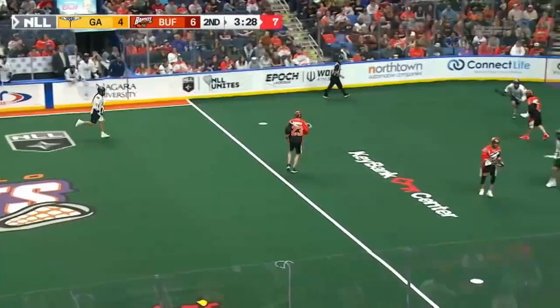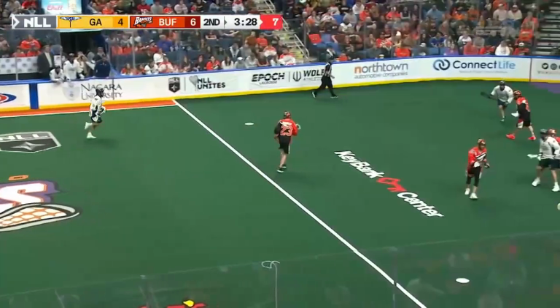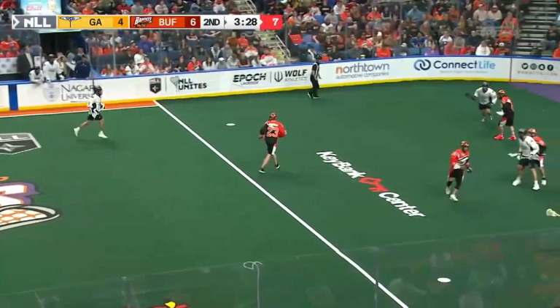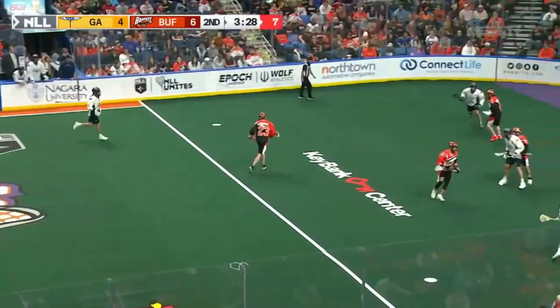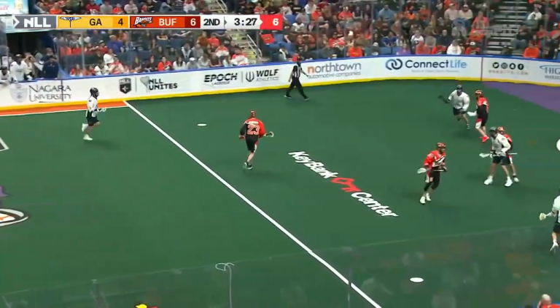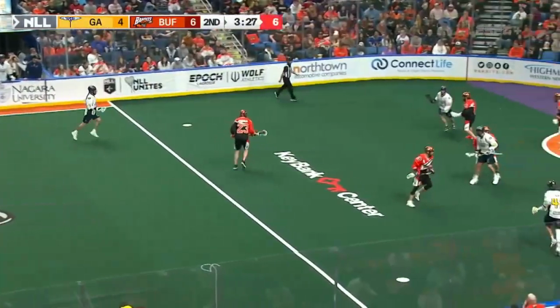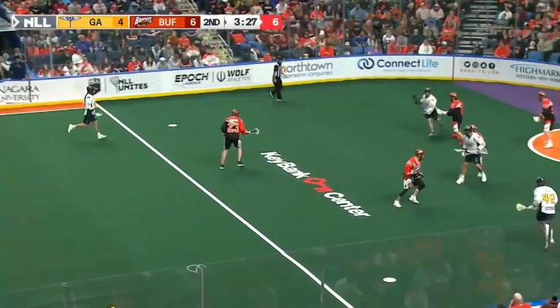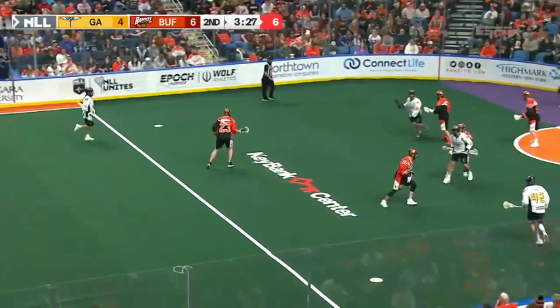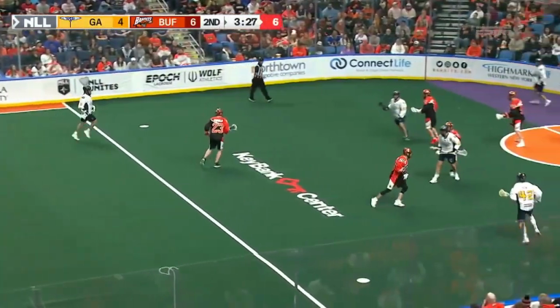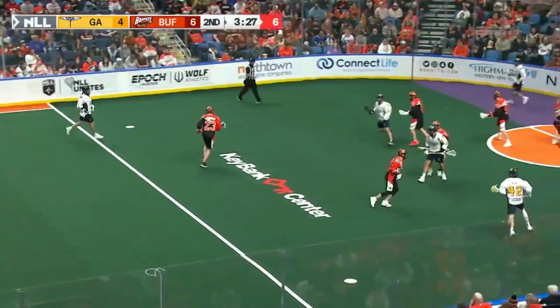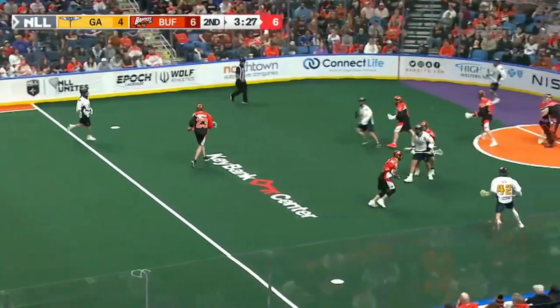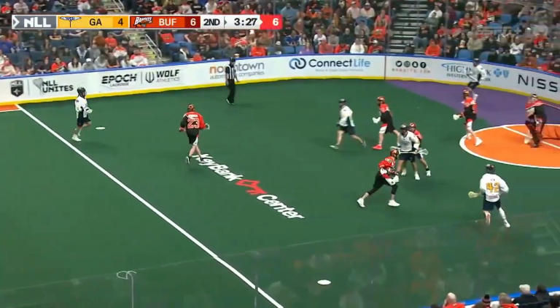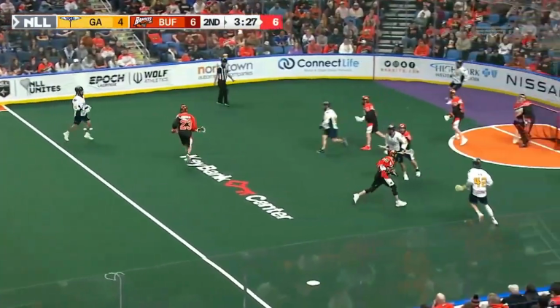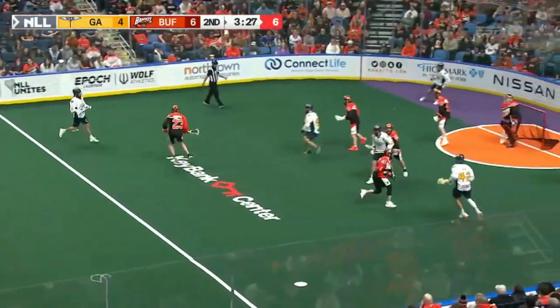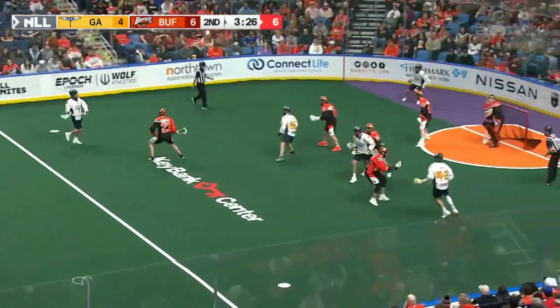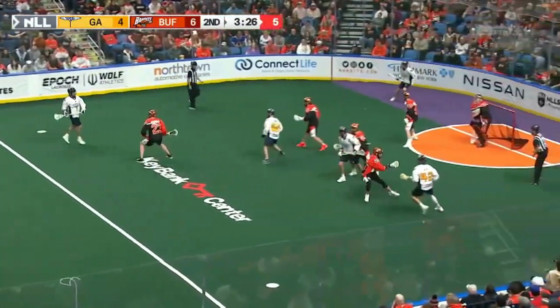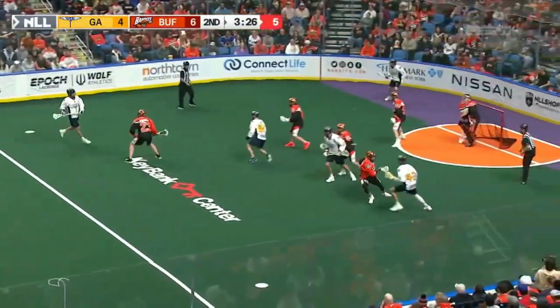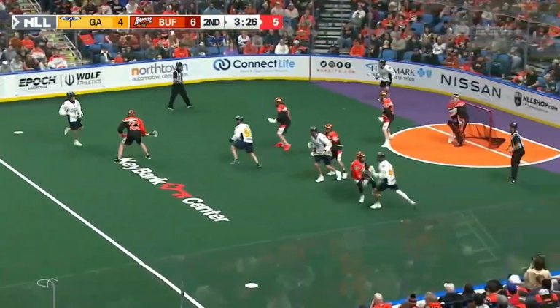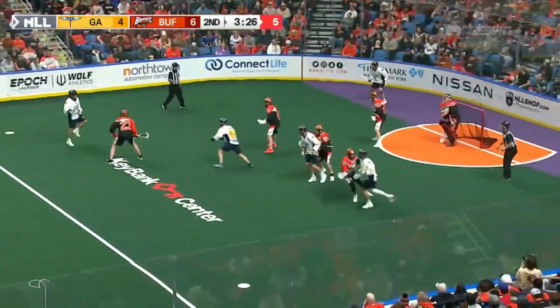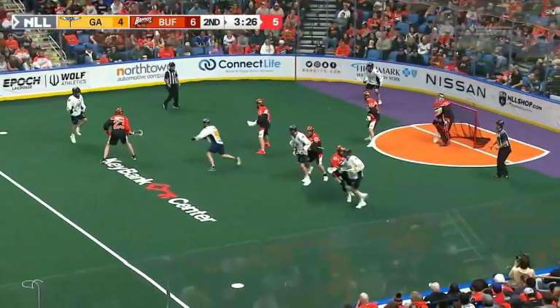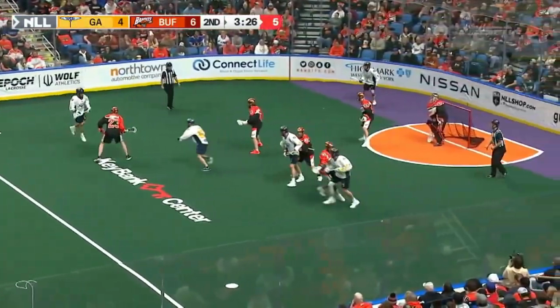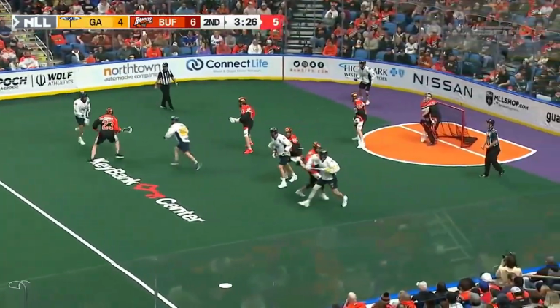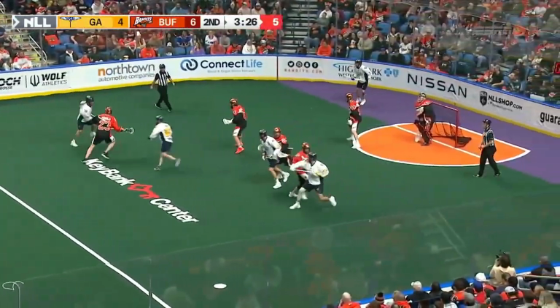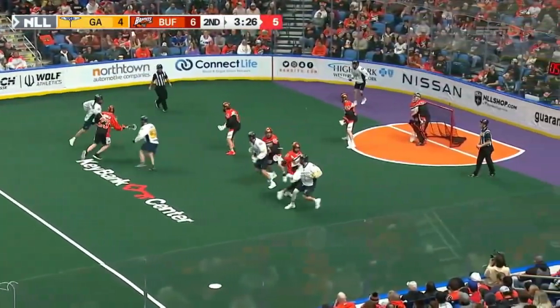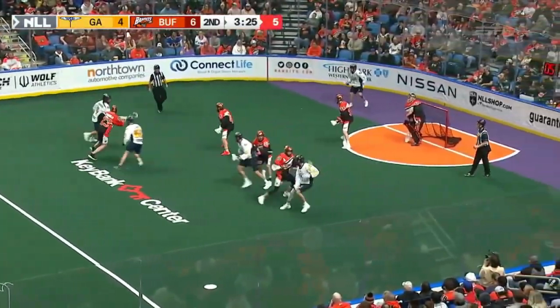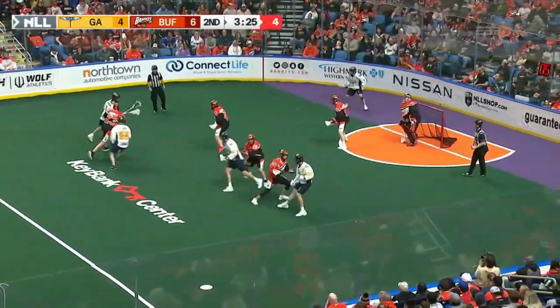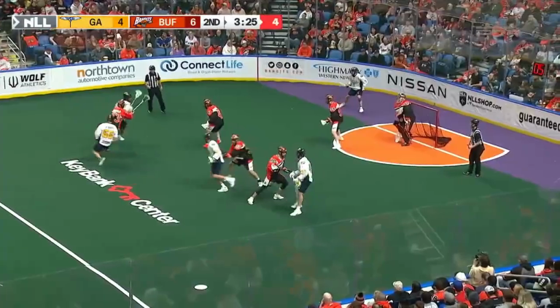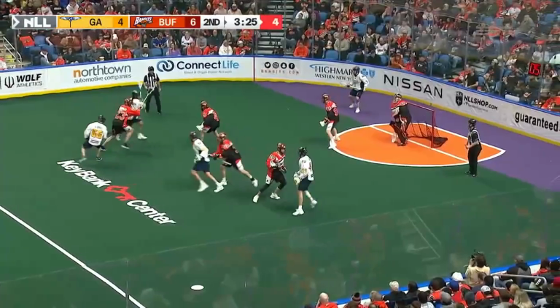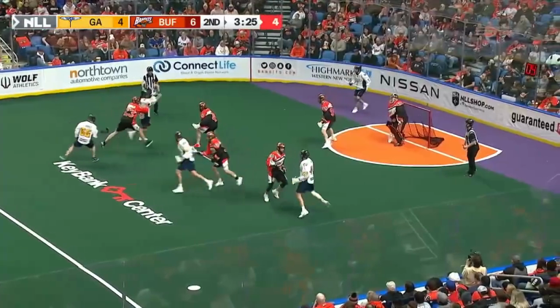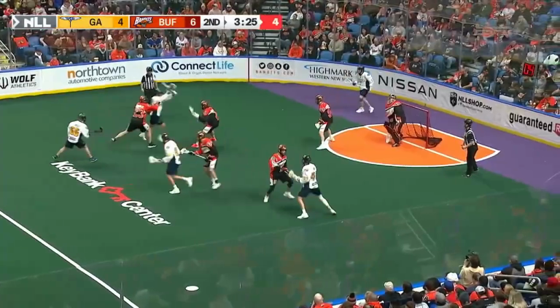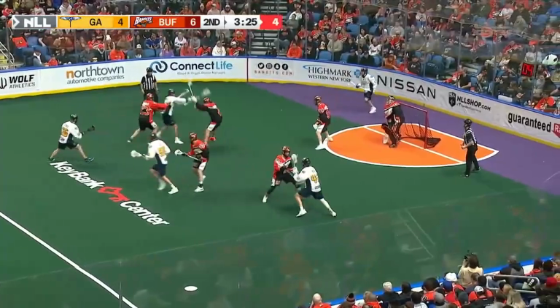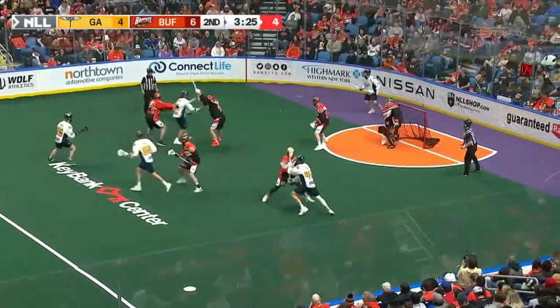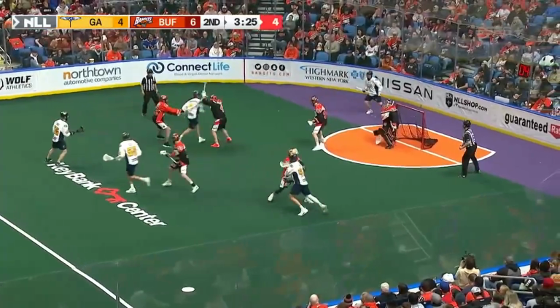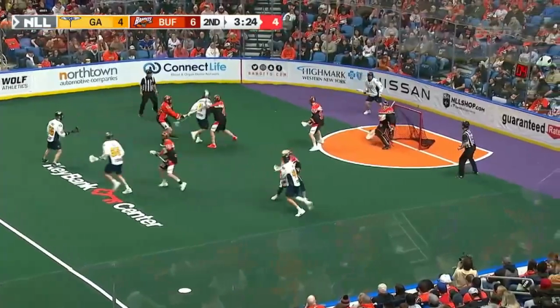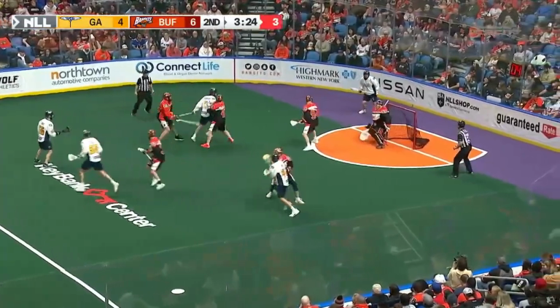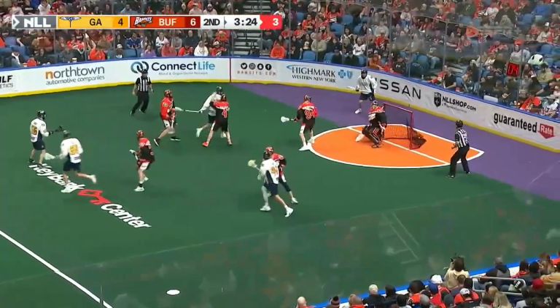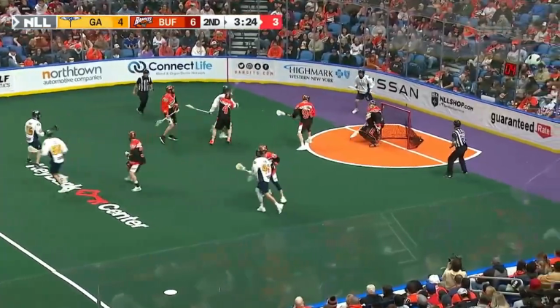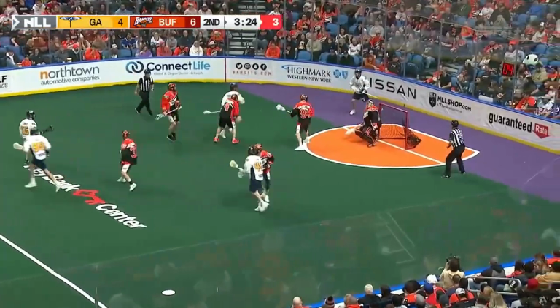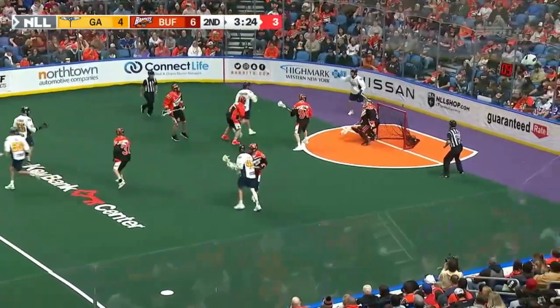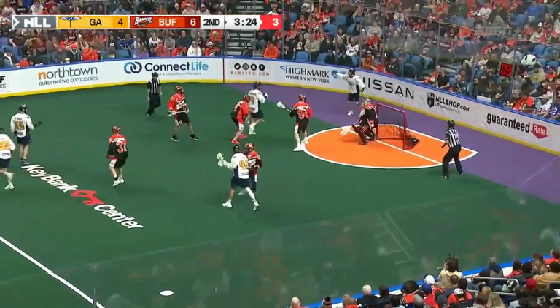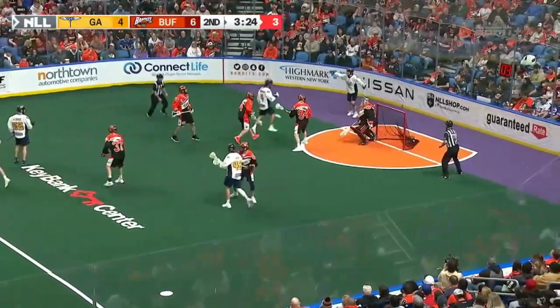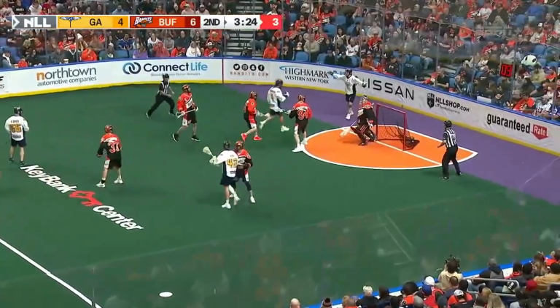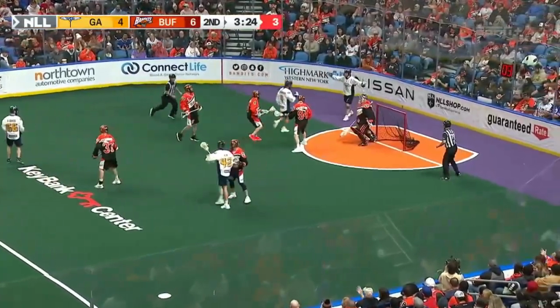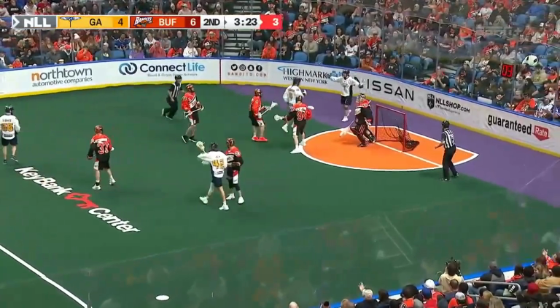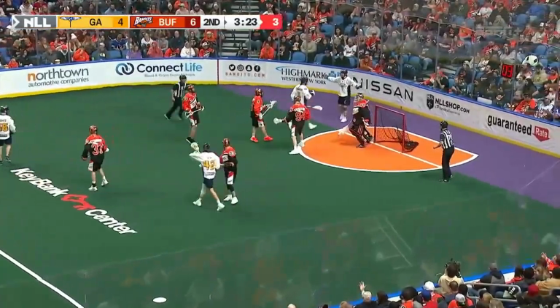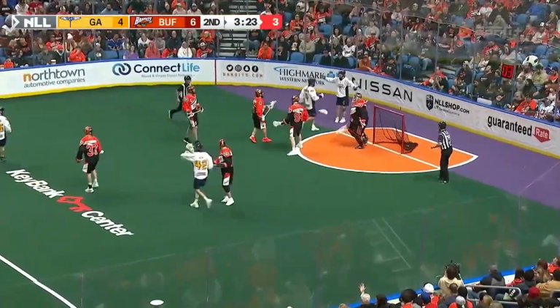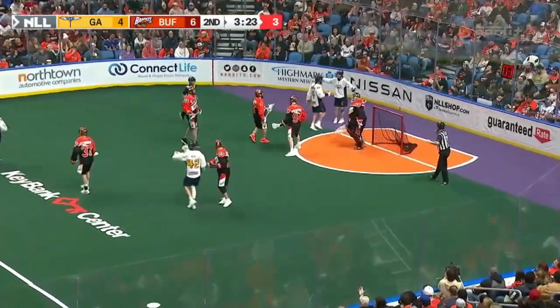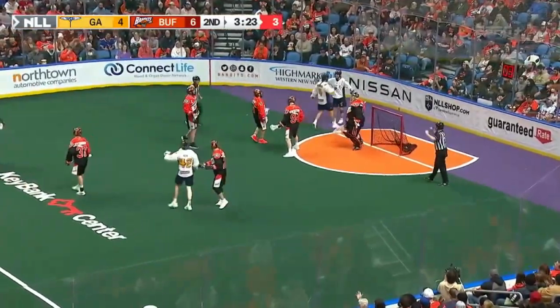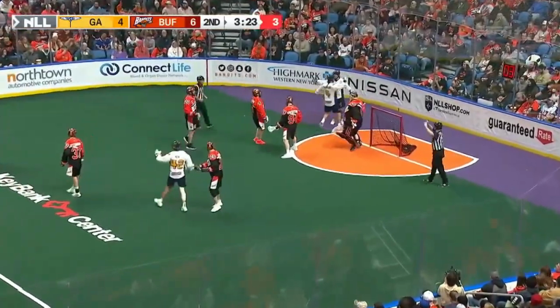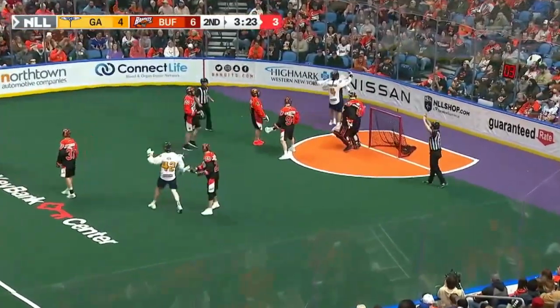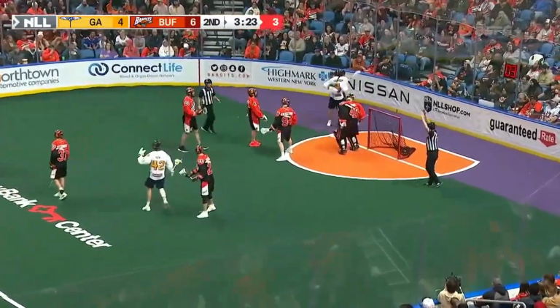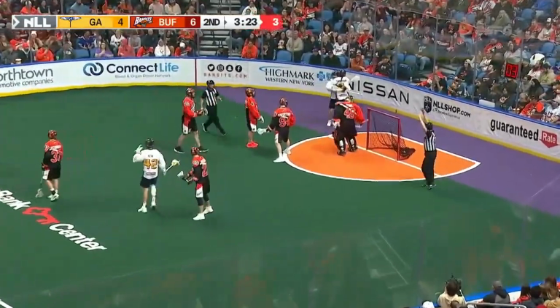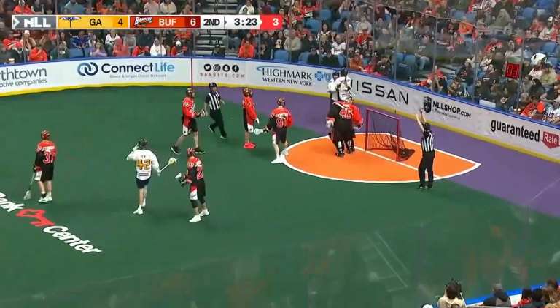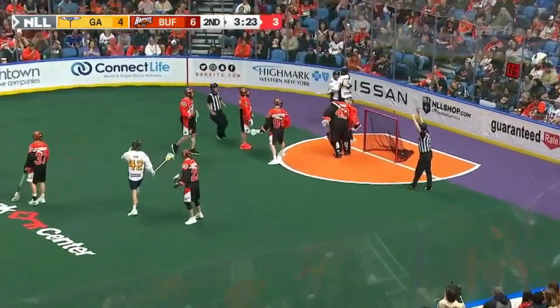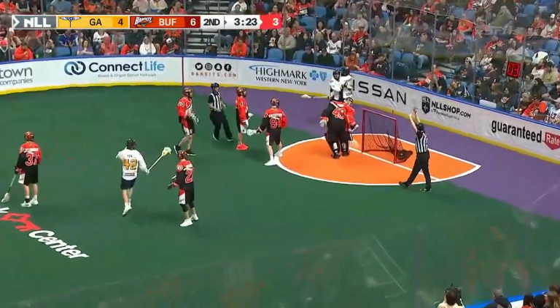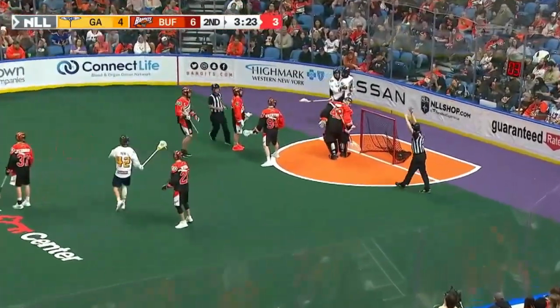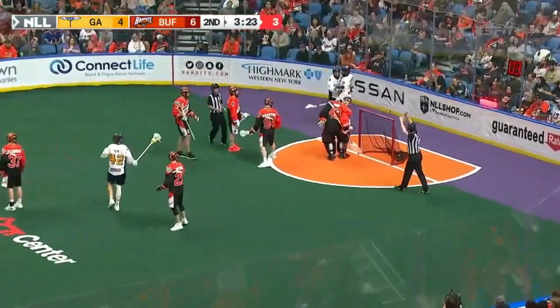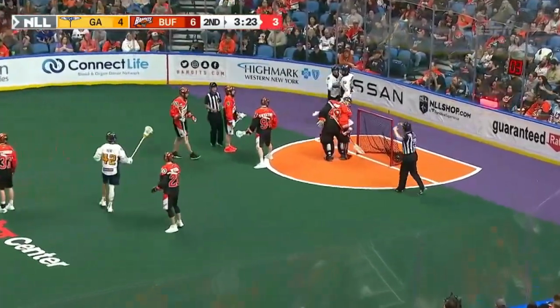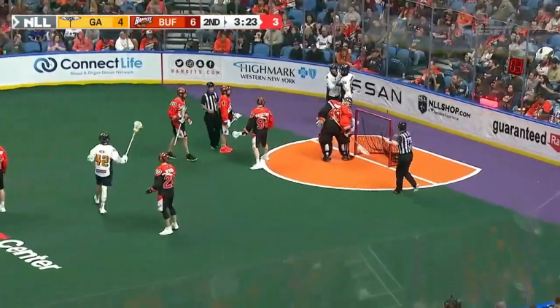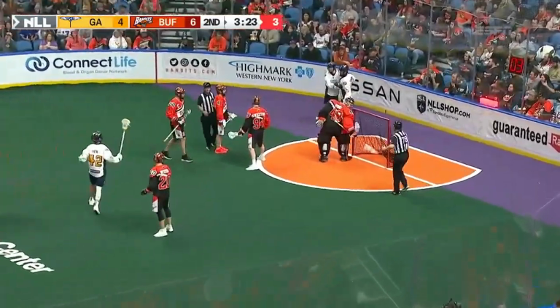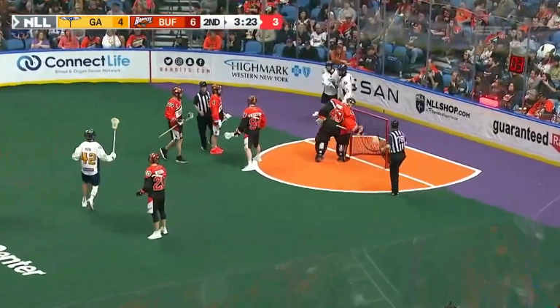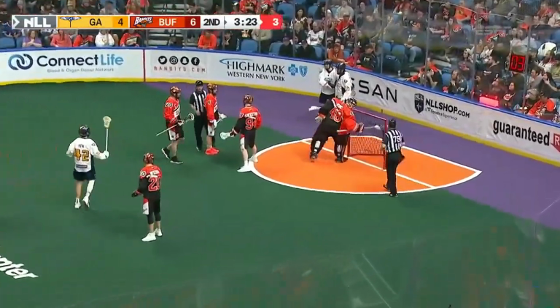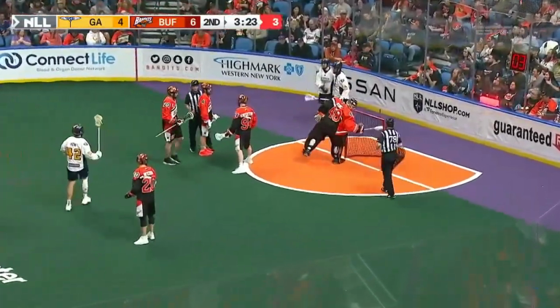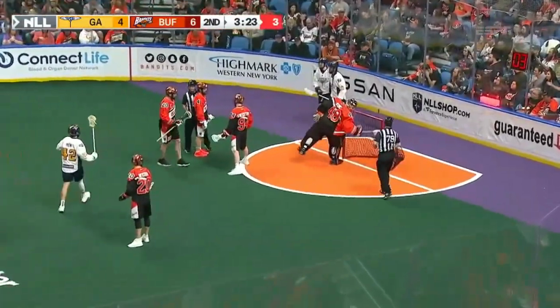Lyle Thompson carries it in over the line, a little bit of a trip shot — scores at the narrowest of margin!